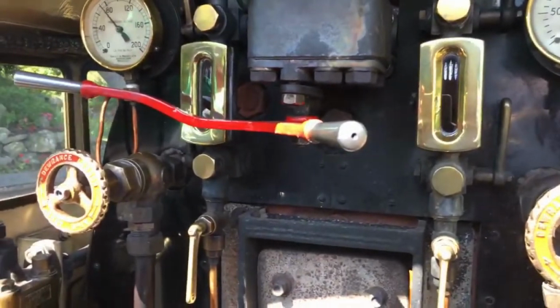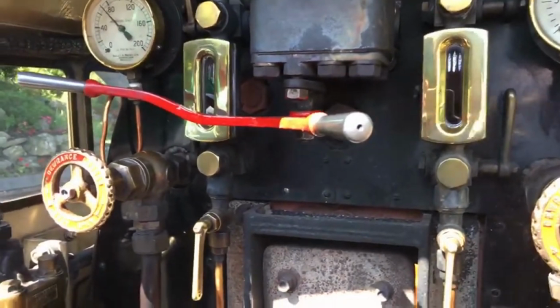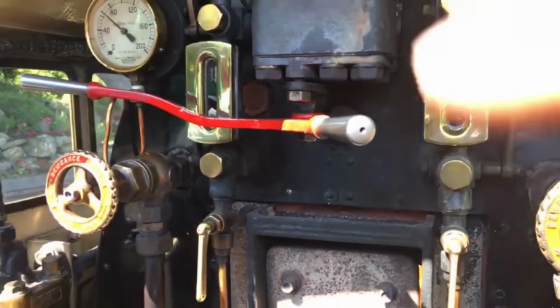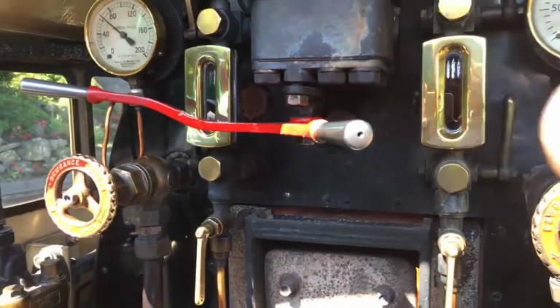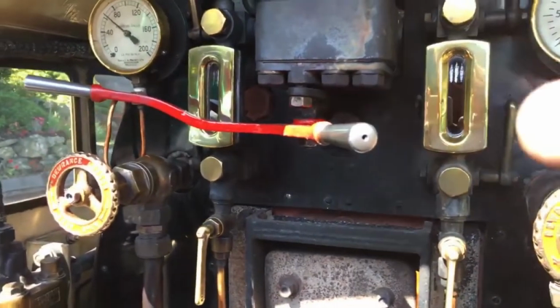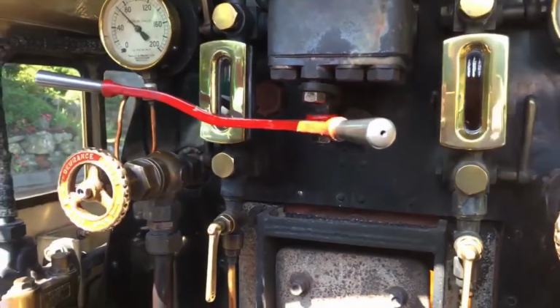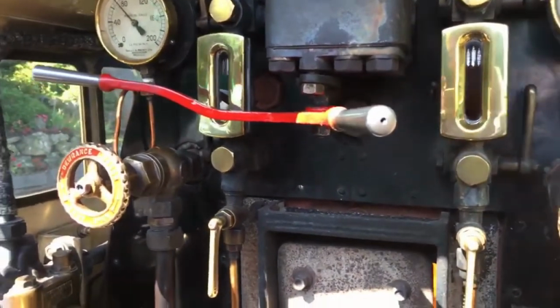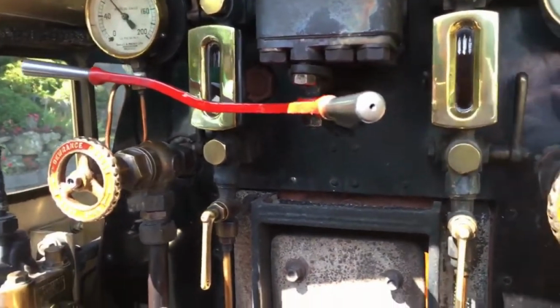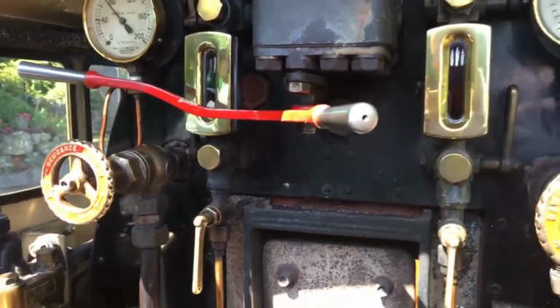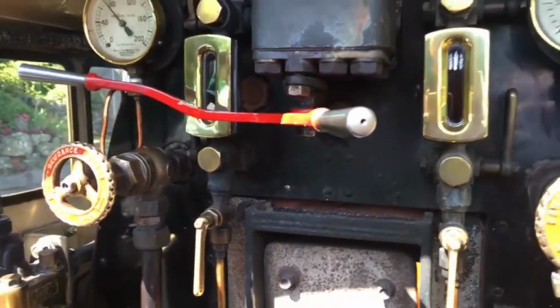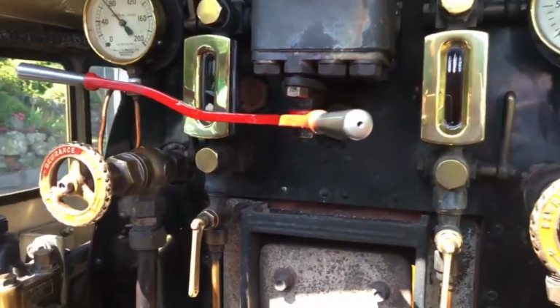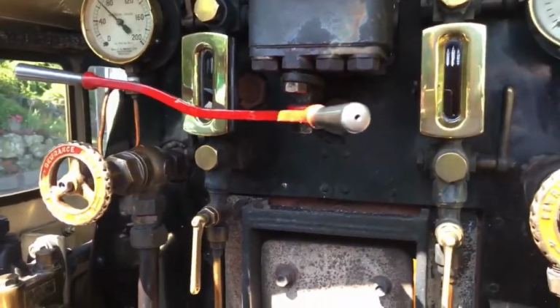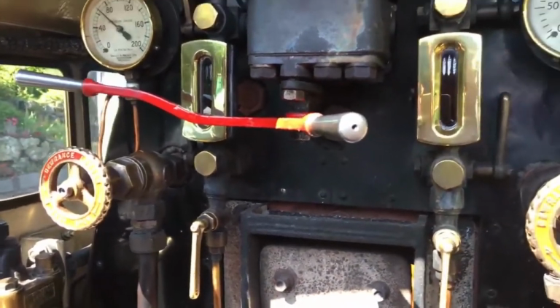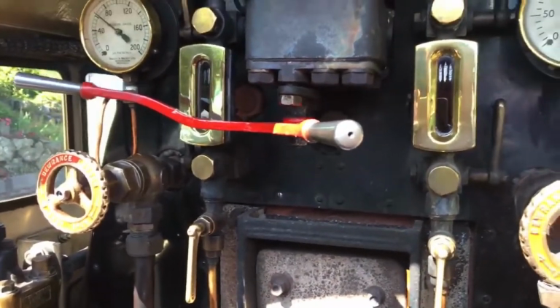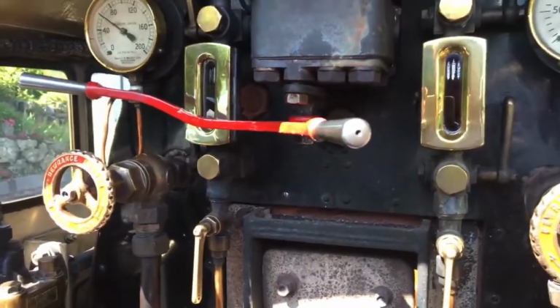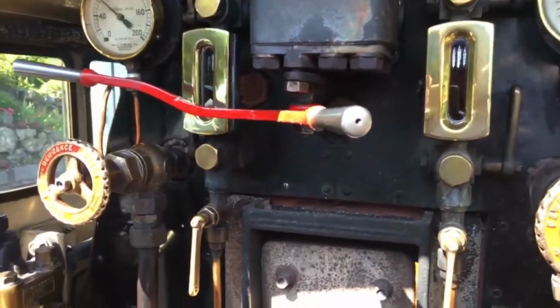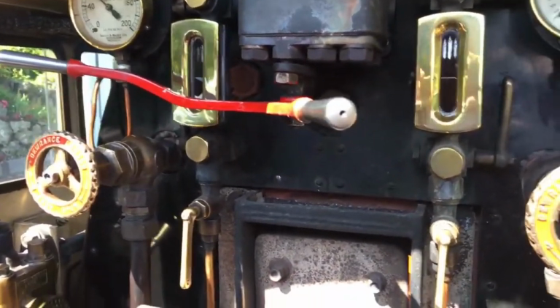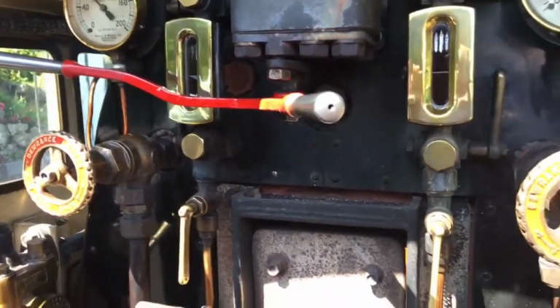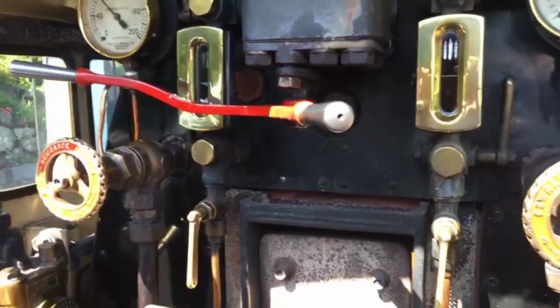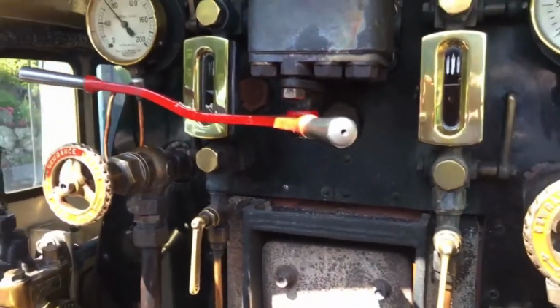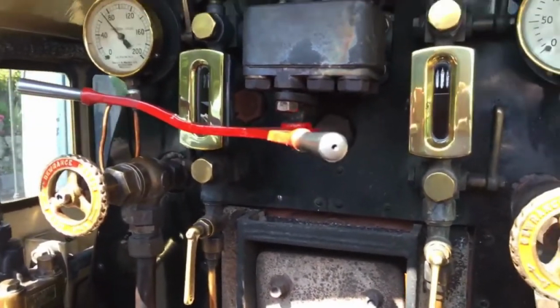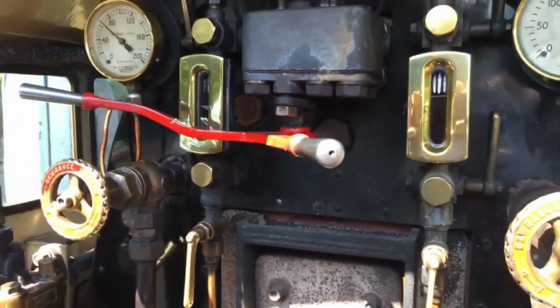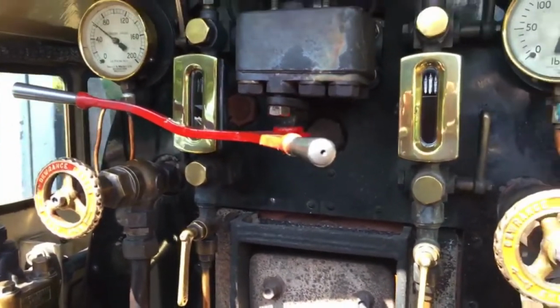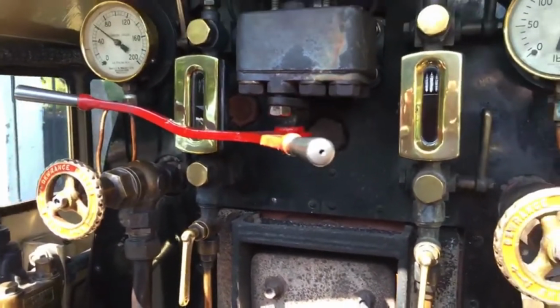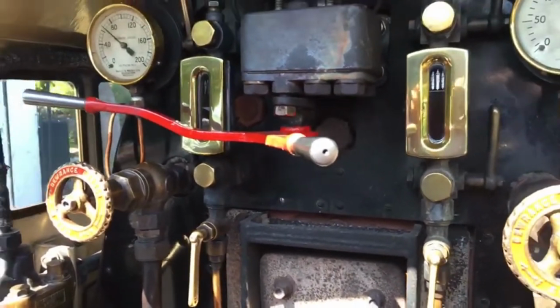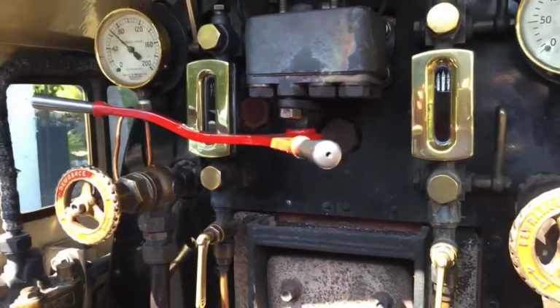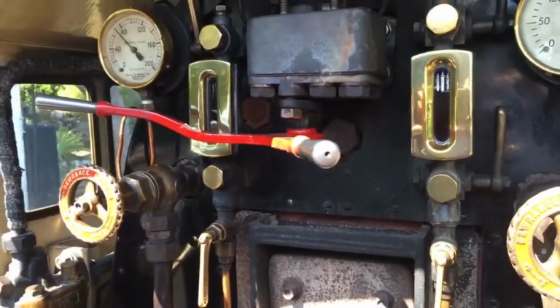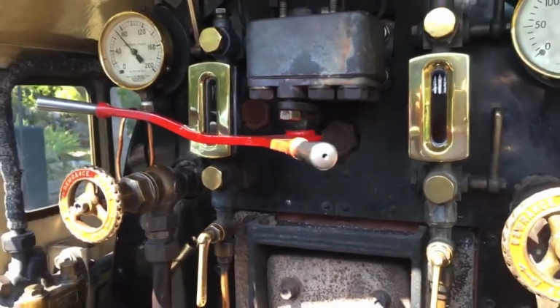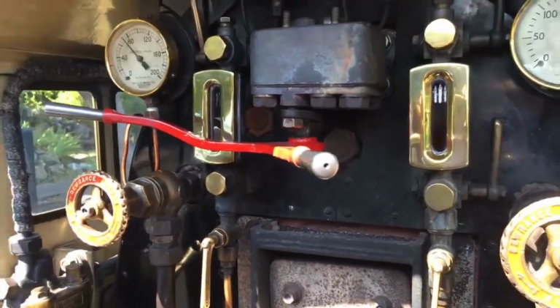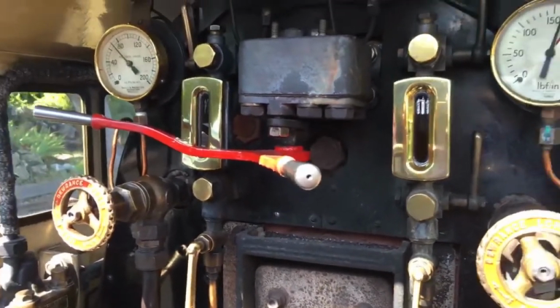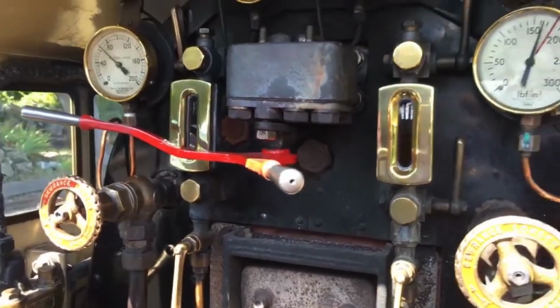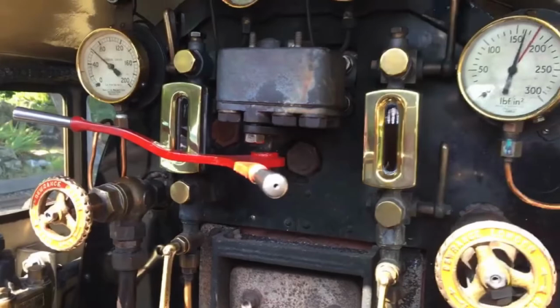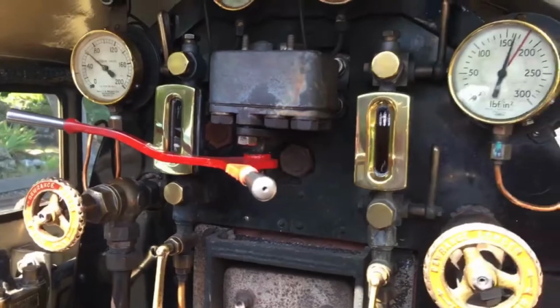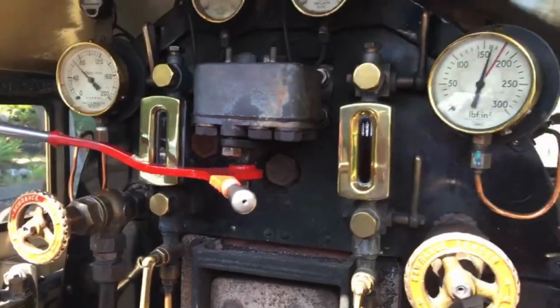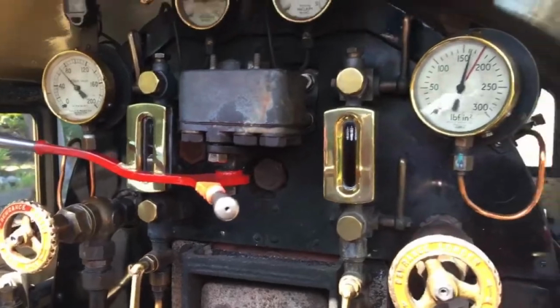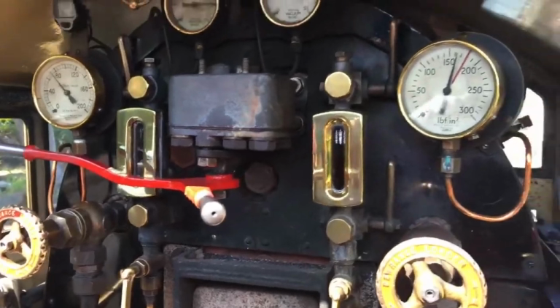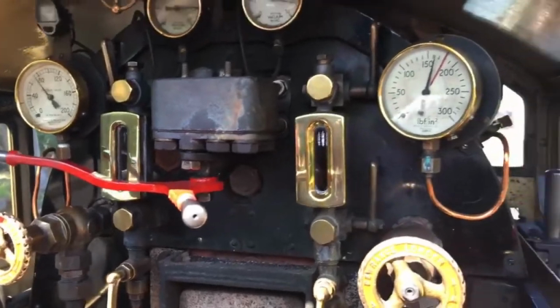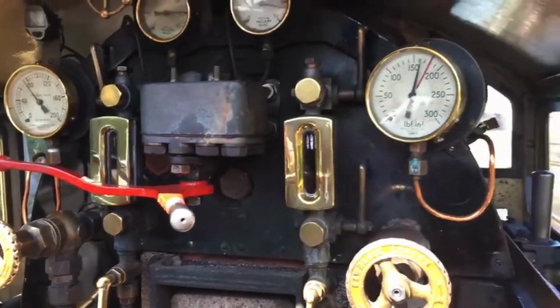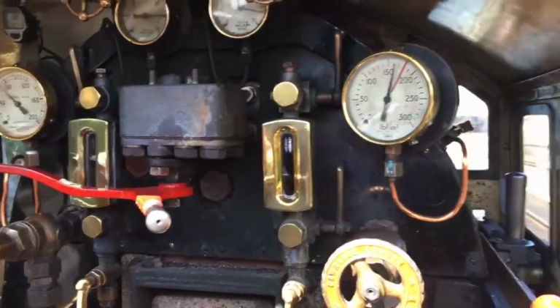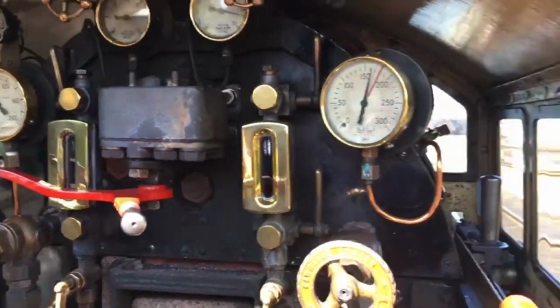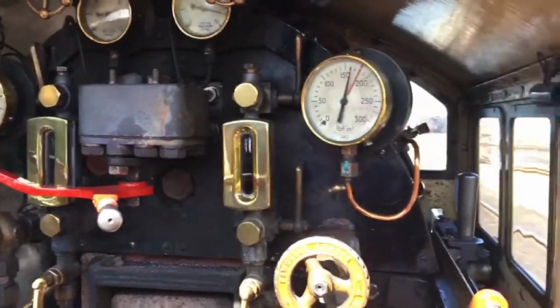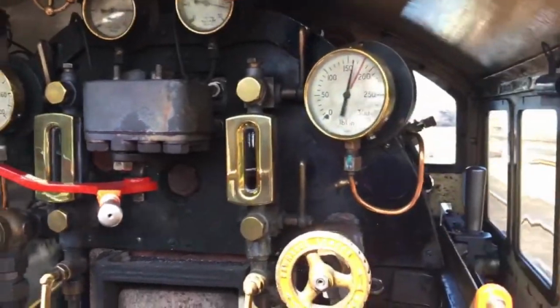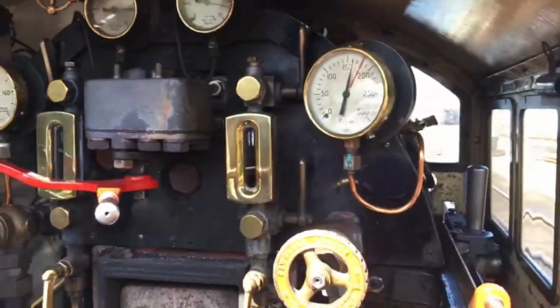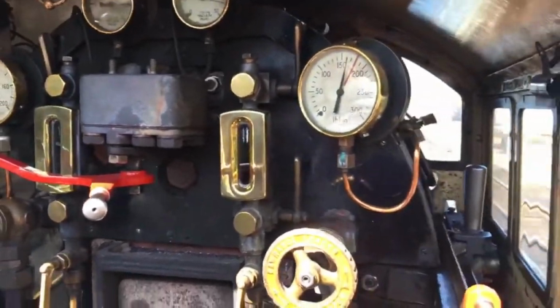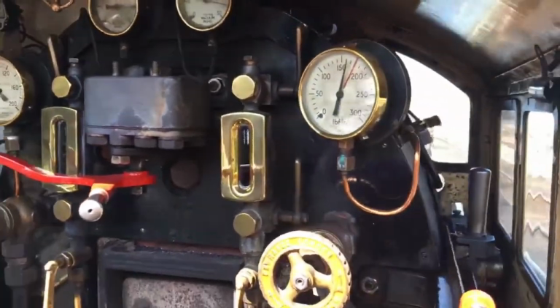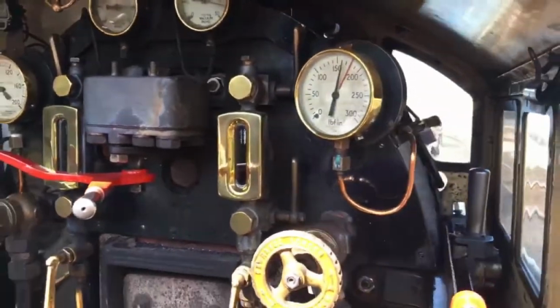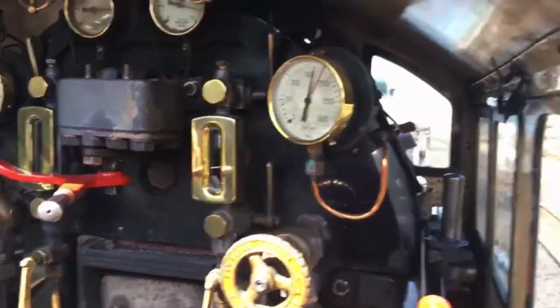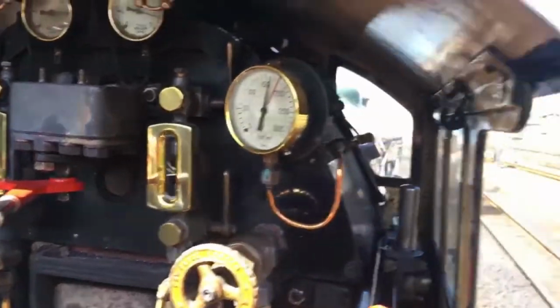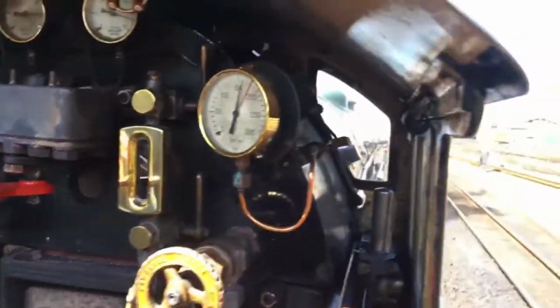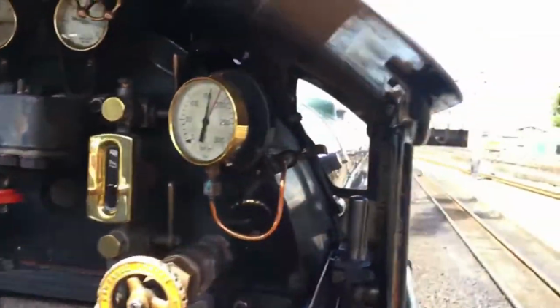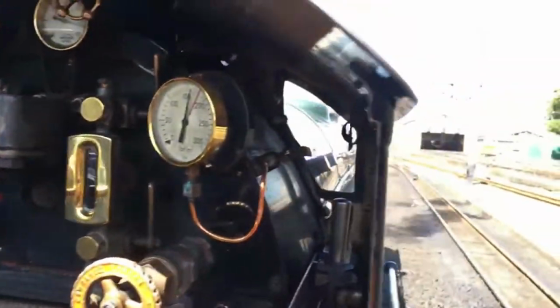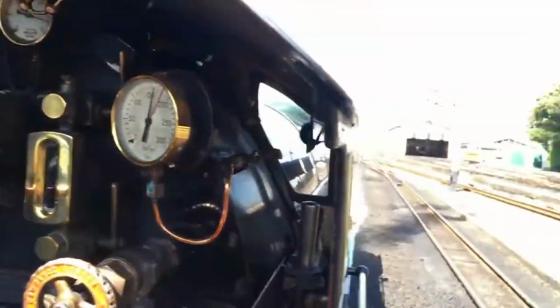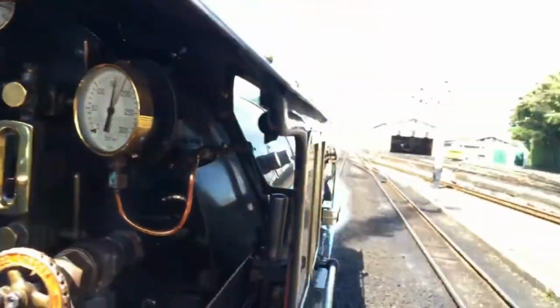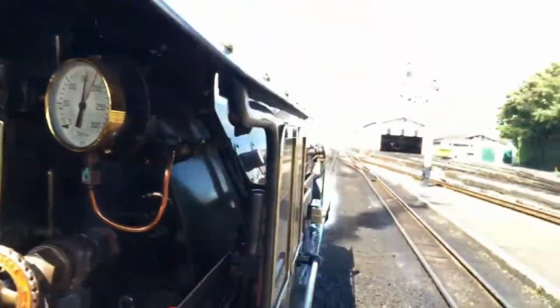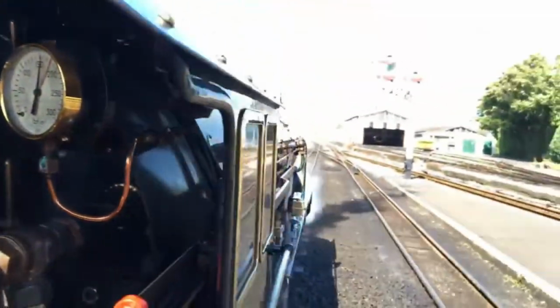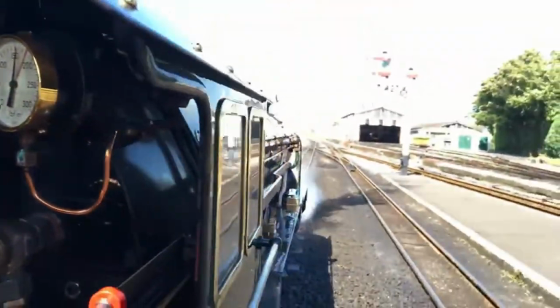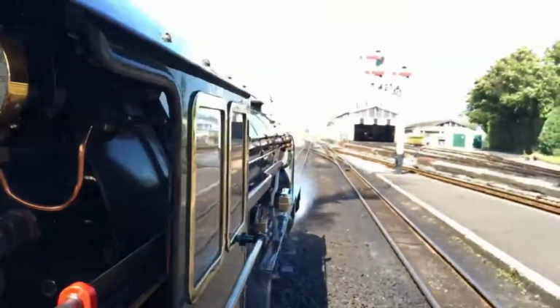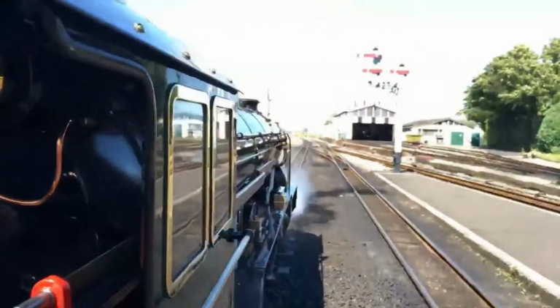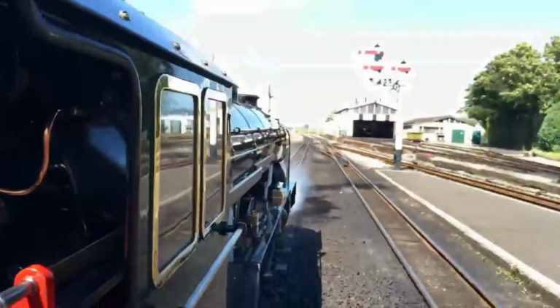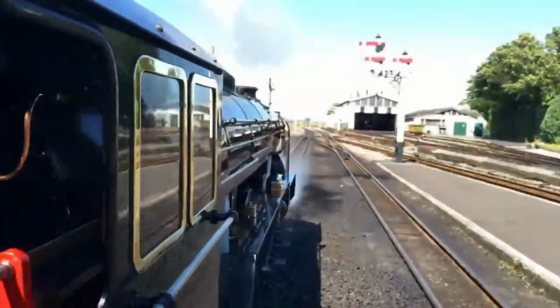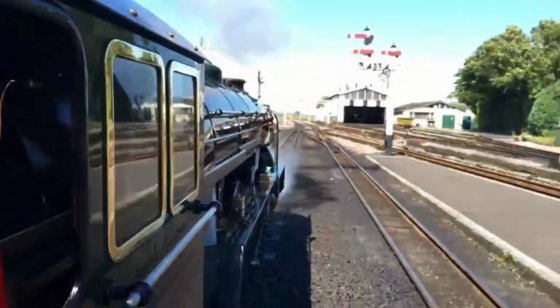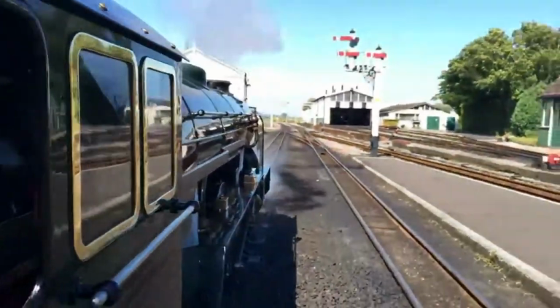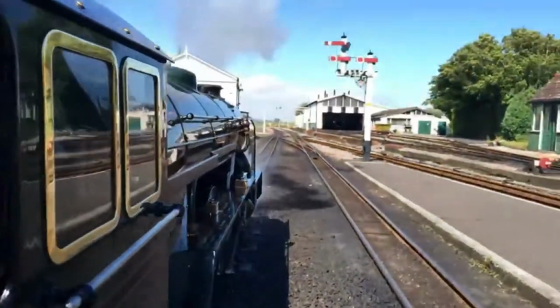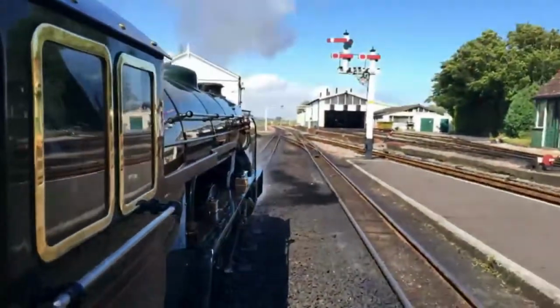That pressure gauge is not as high as the boiler pressure gauge because the regulator is not fully open. If we open the regulator fully it would spin the wheels — that would be bad. So here we are leaving New Romney.